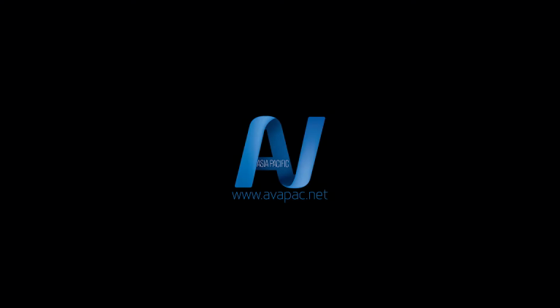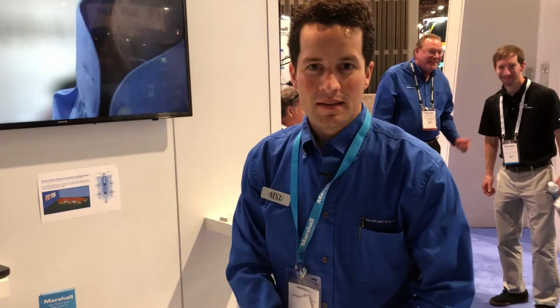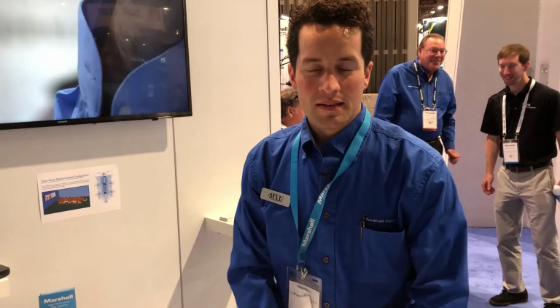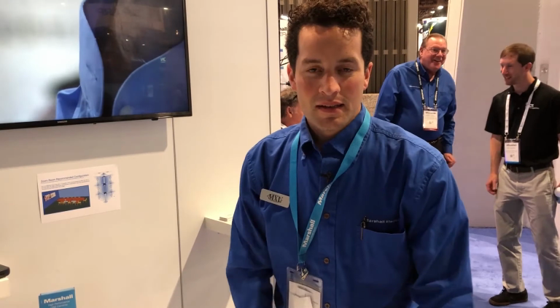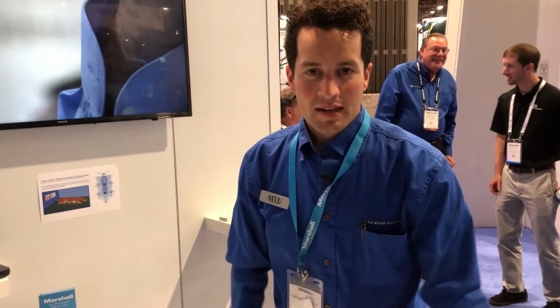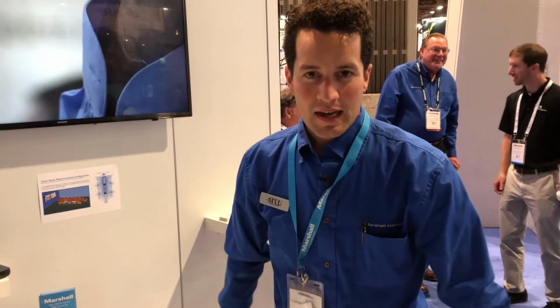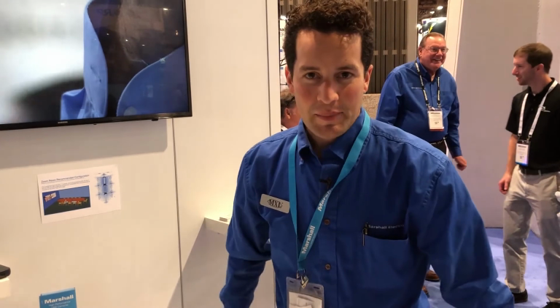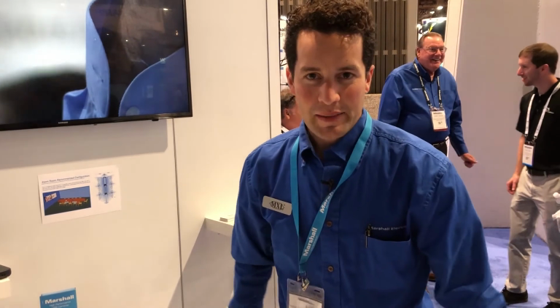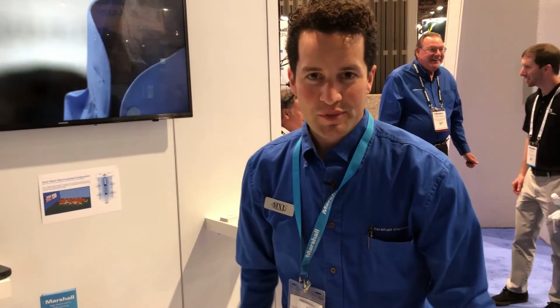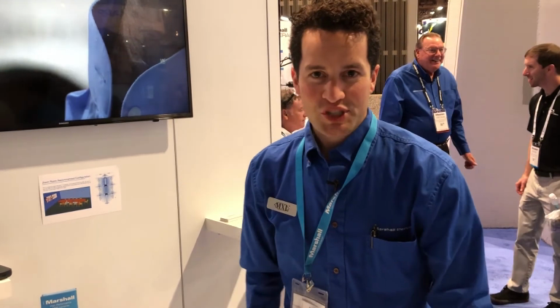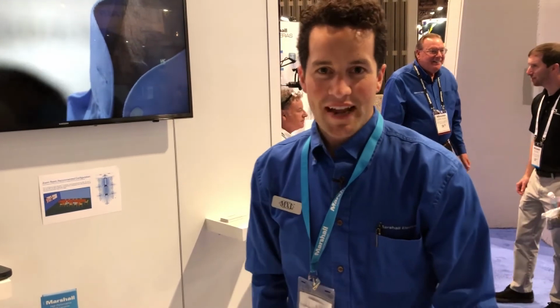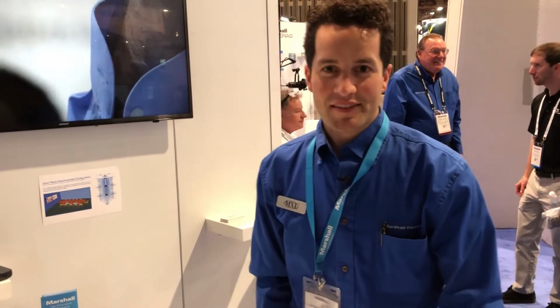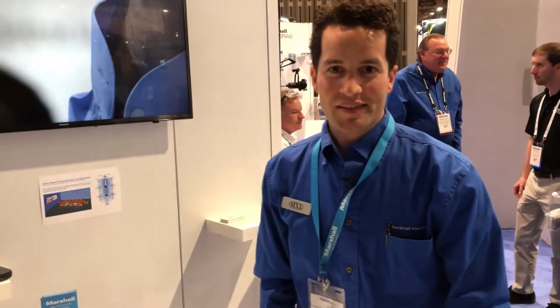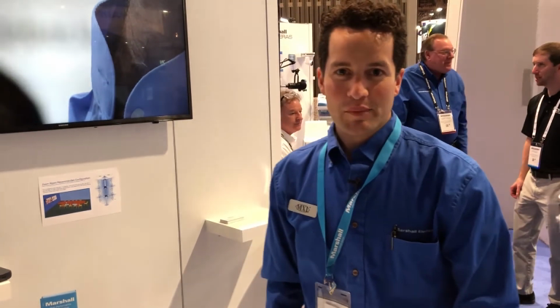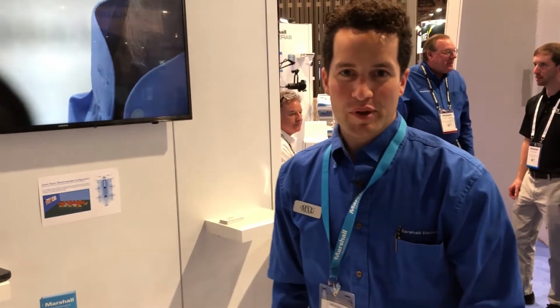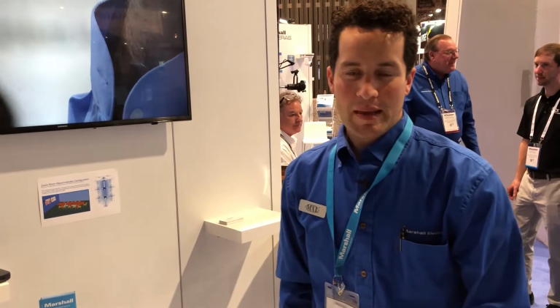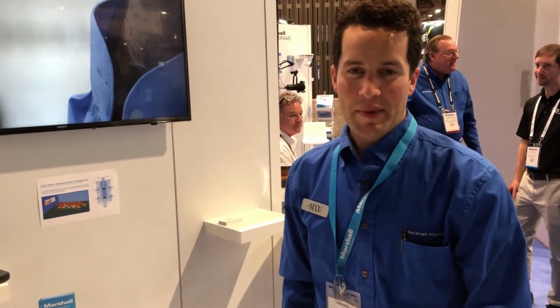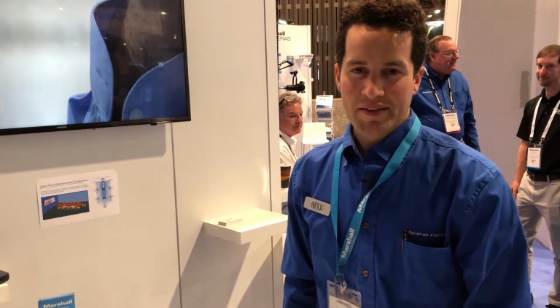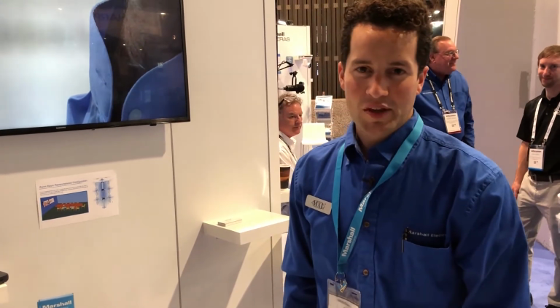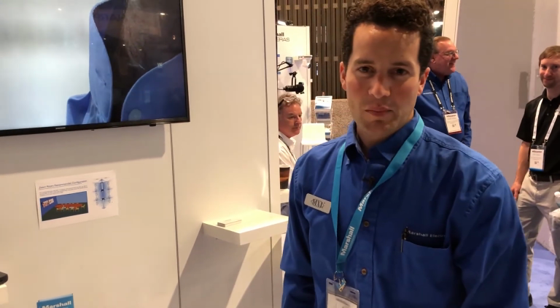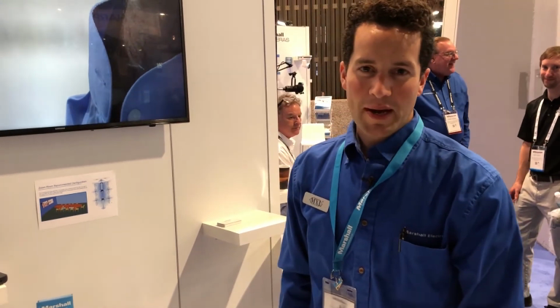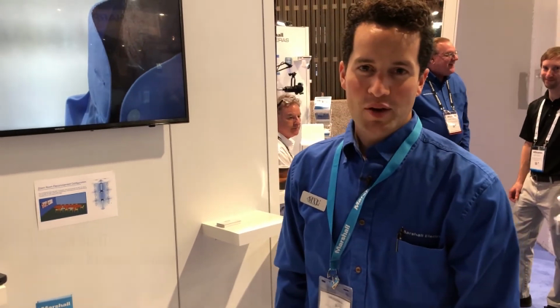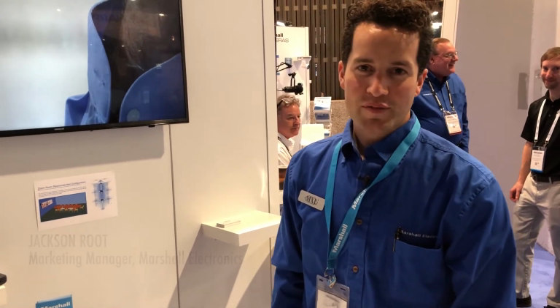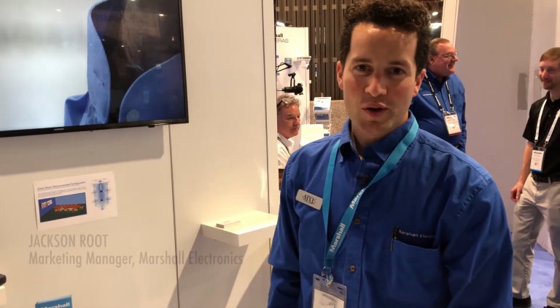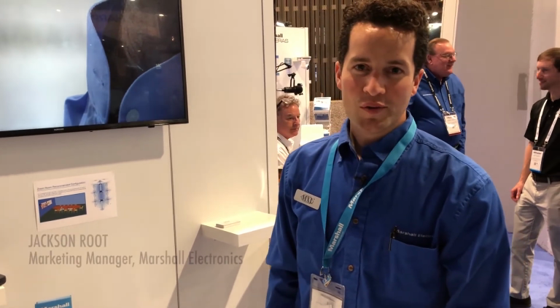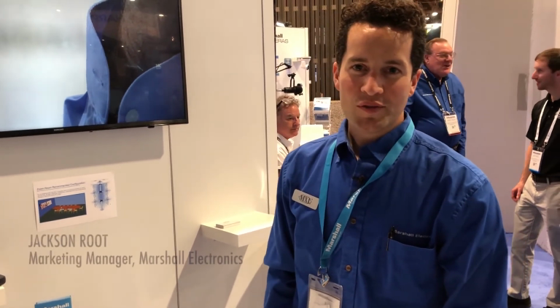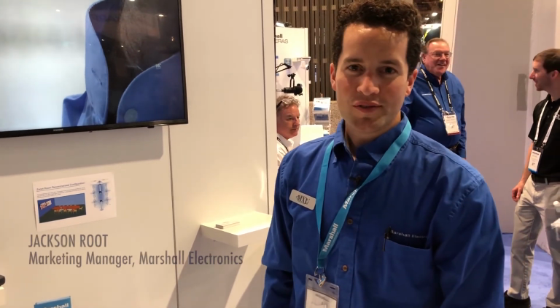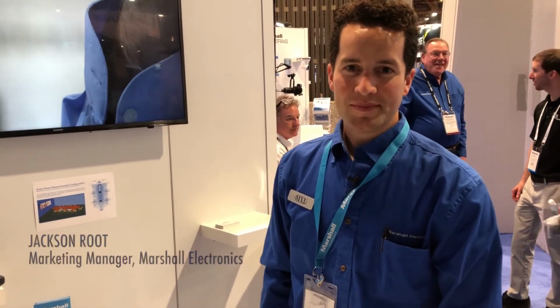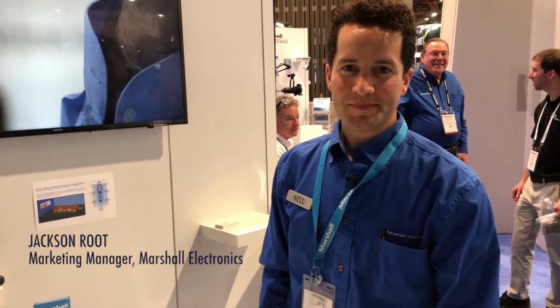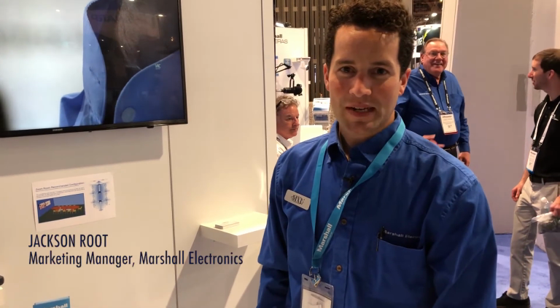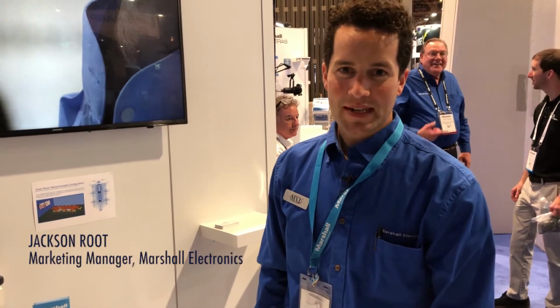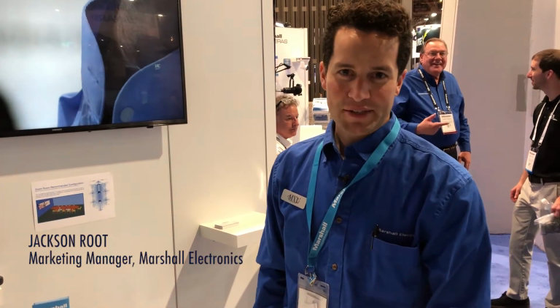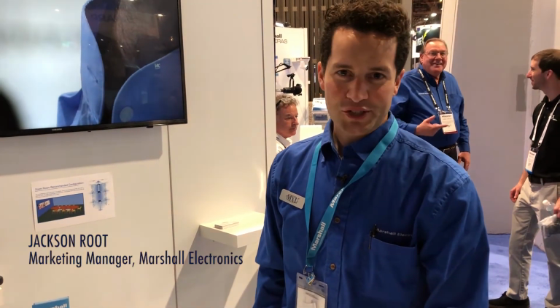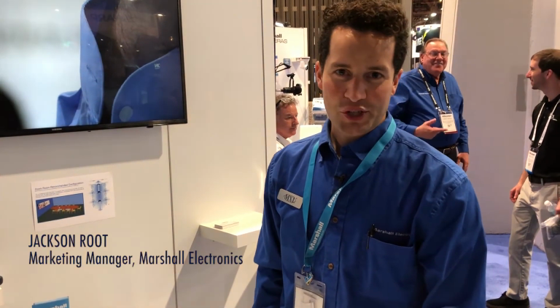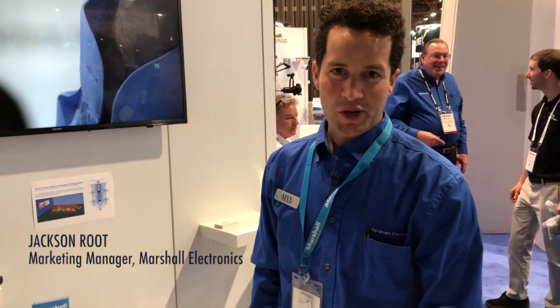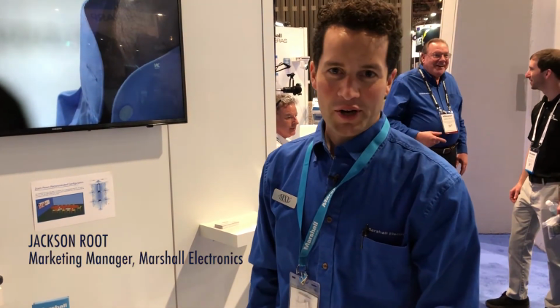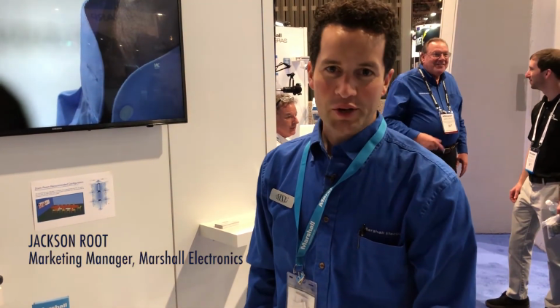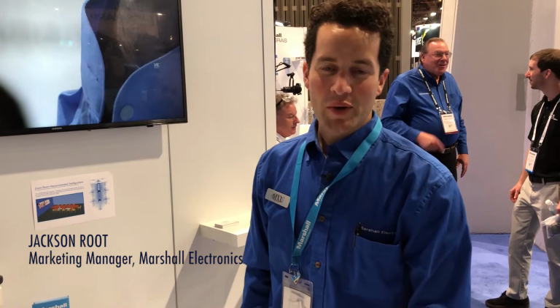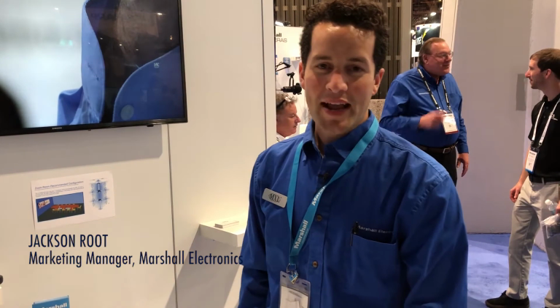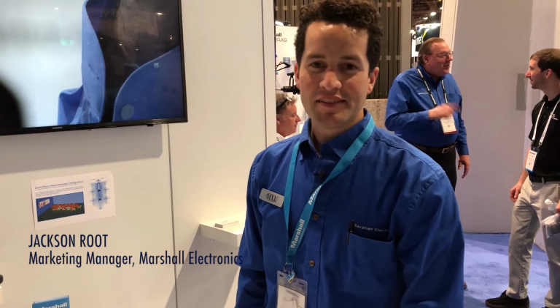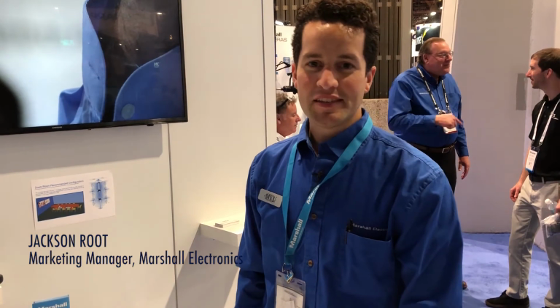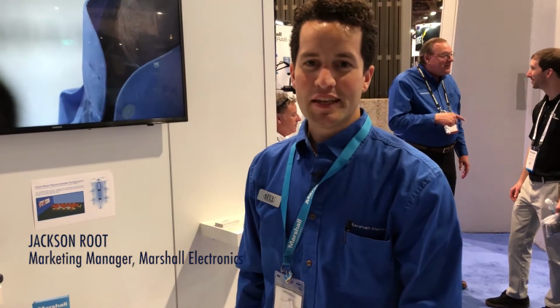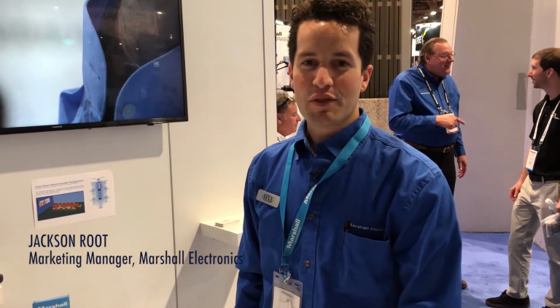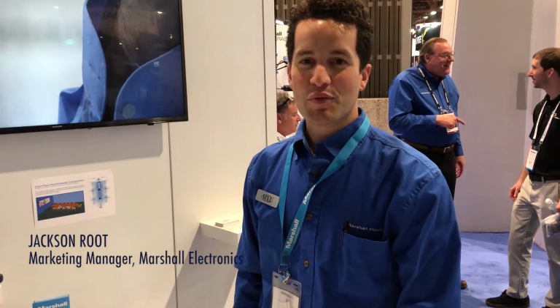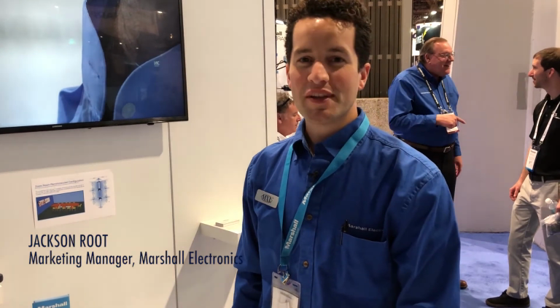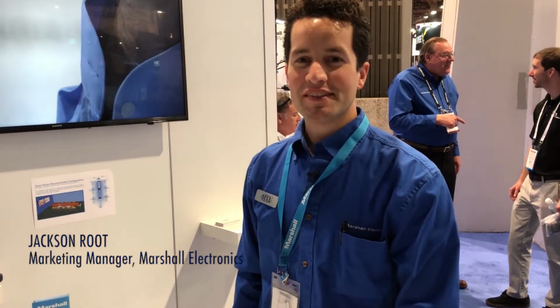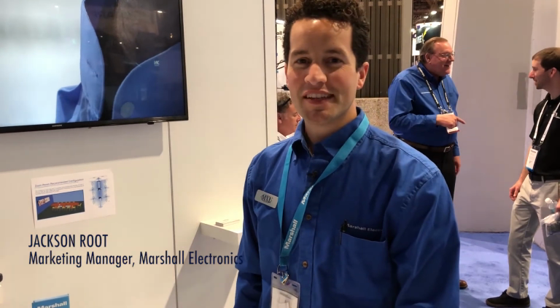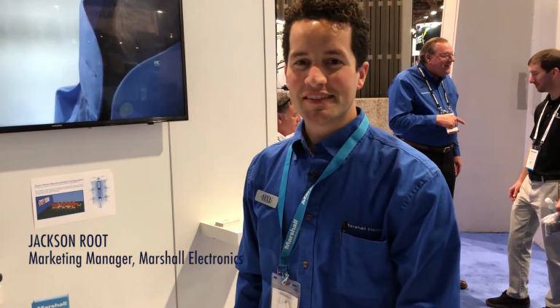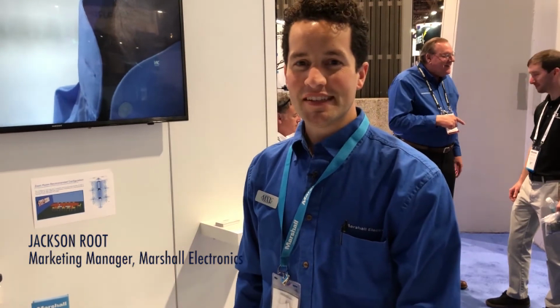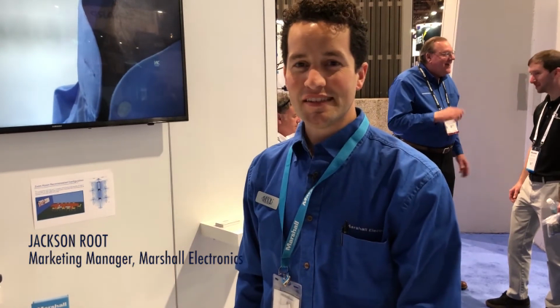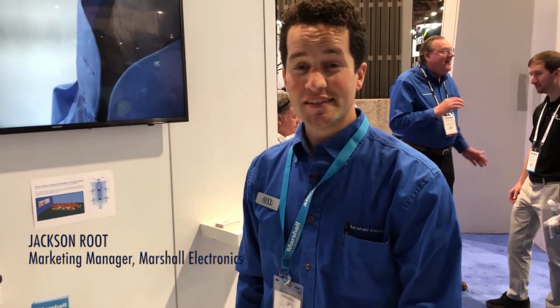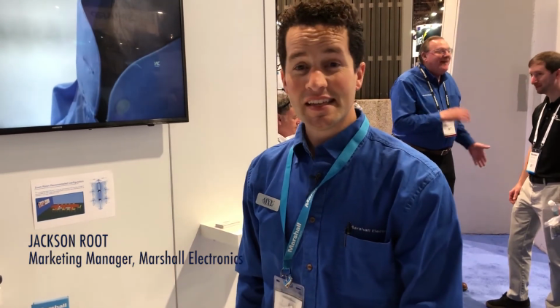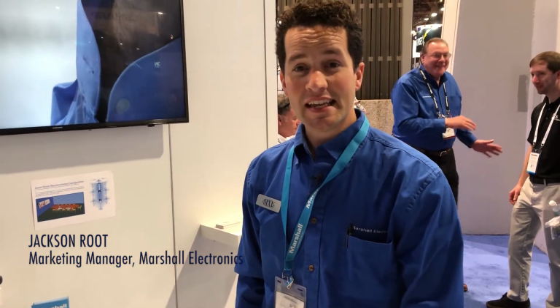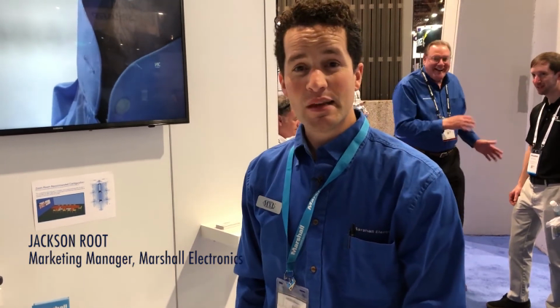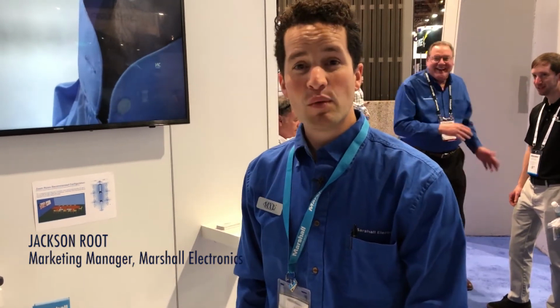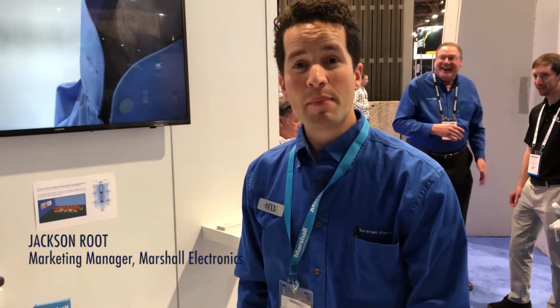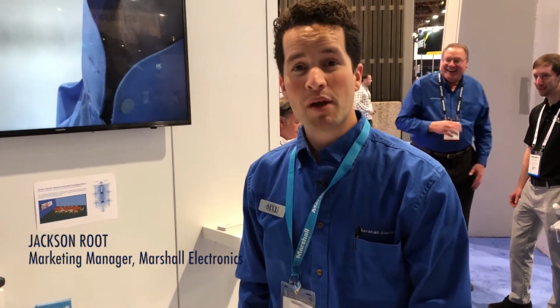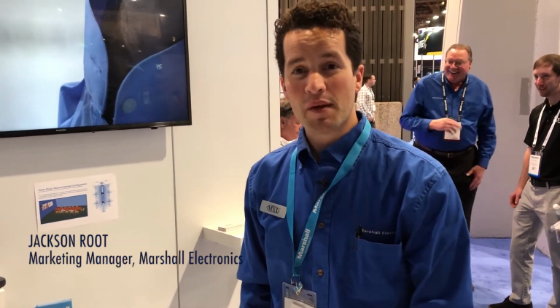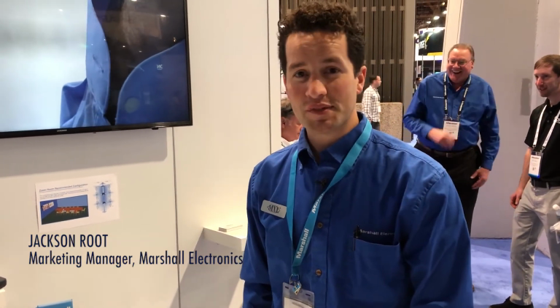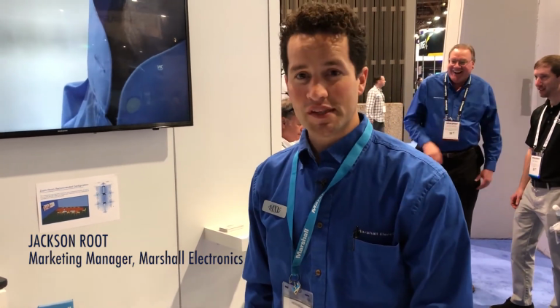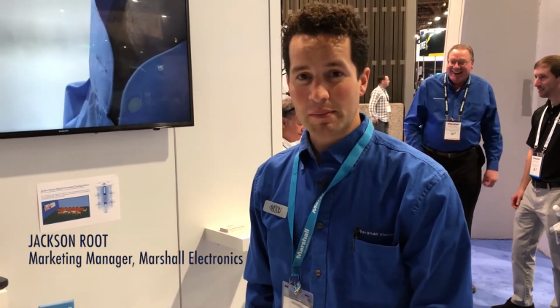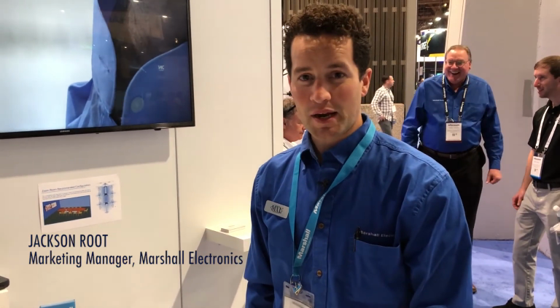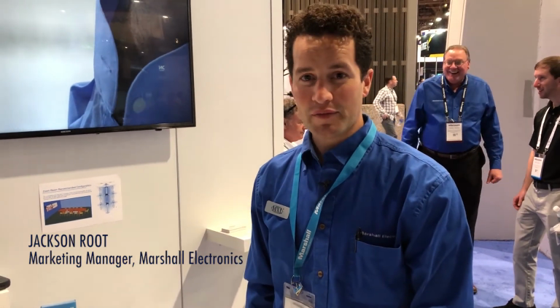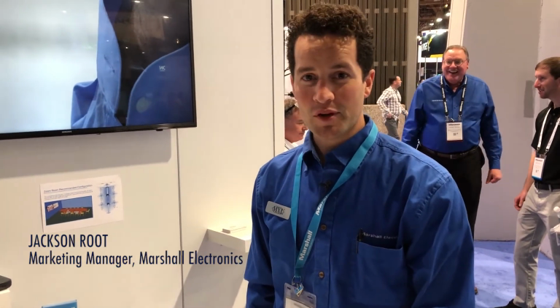Hi, my name is Jackson. I'm with MXL Microphones. I'd like to show you our new AC360Z web conferencing microphone.